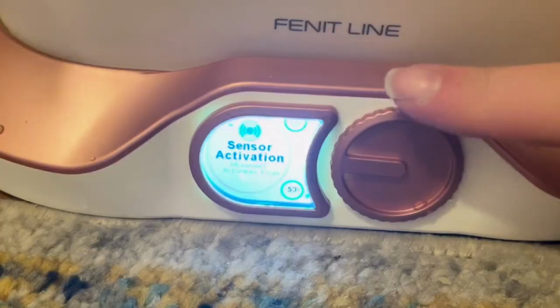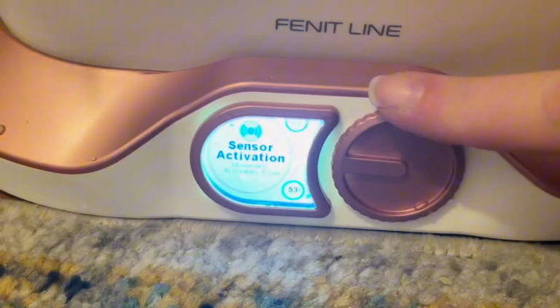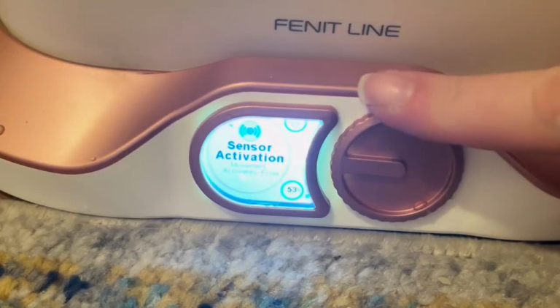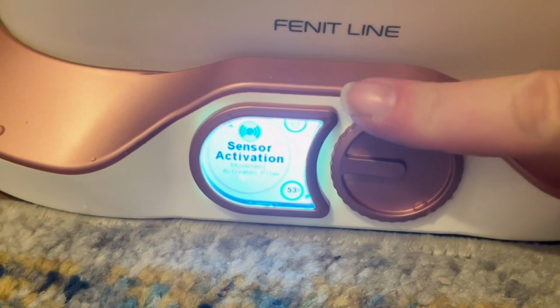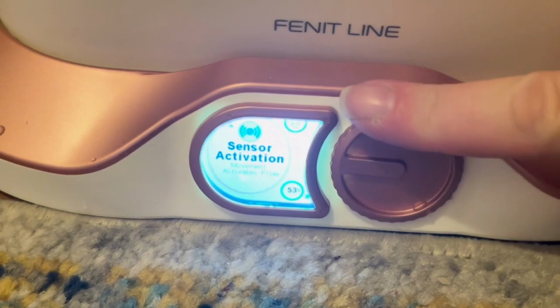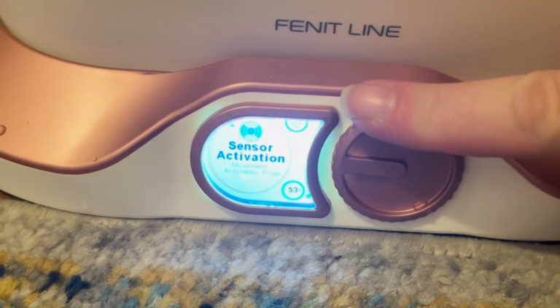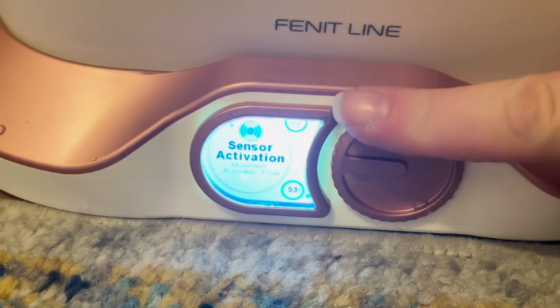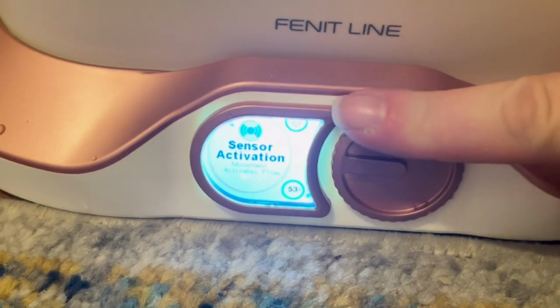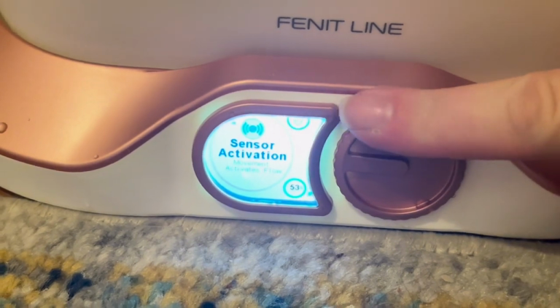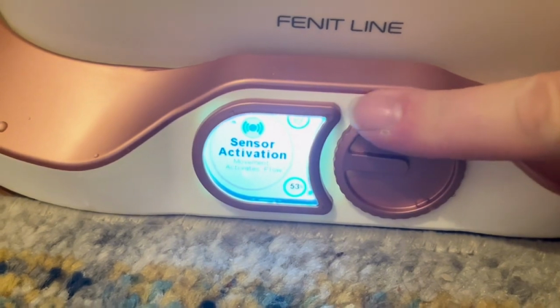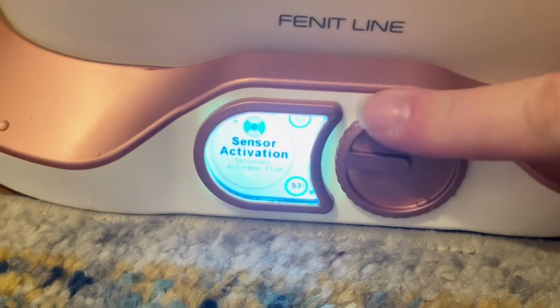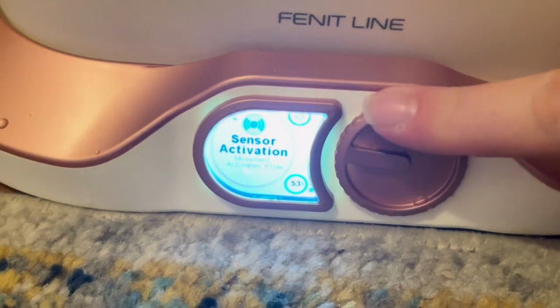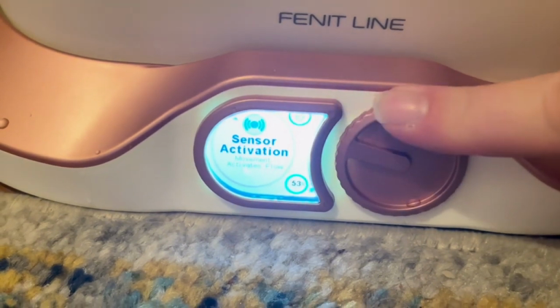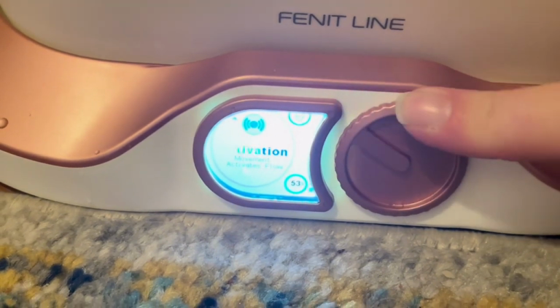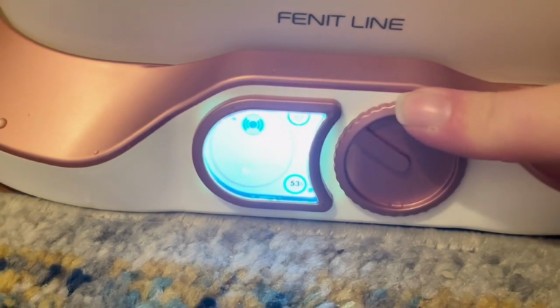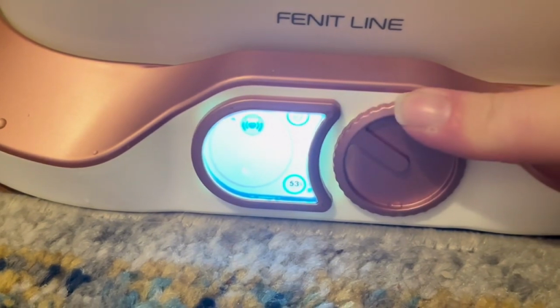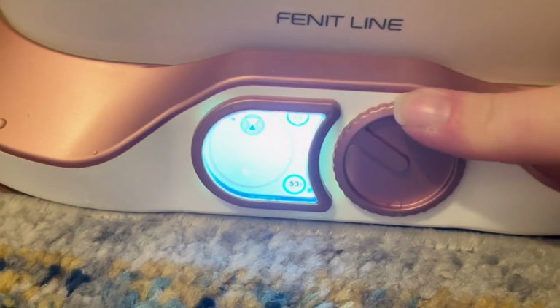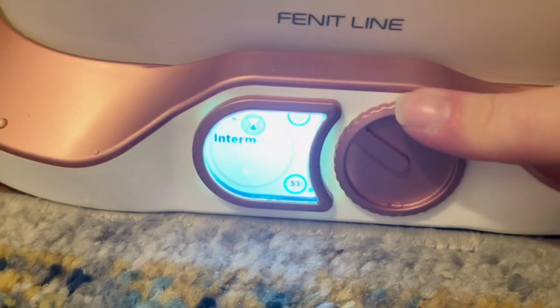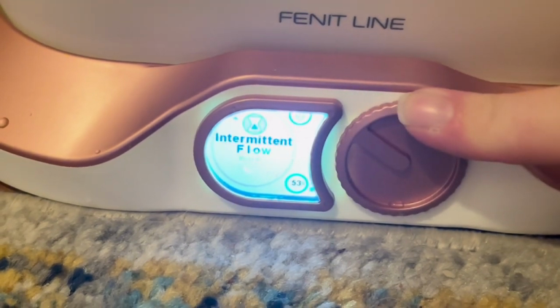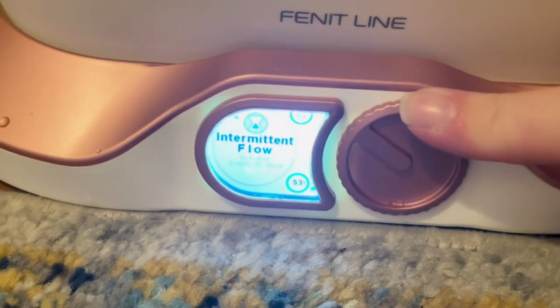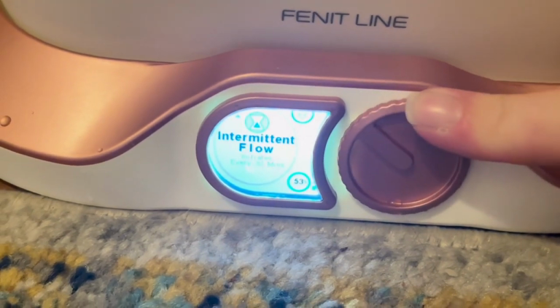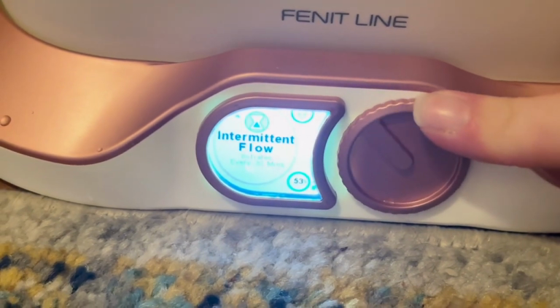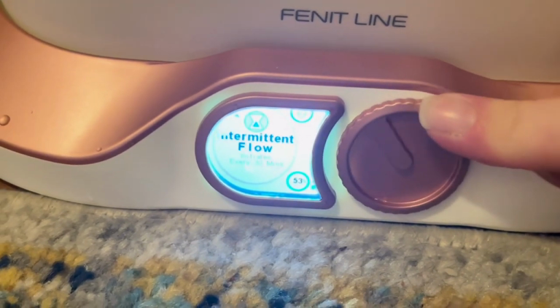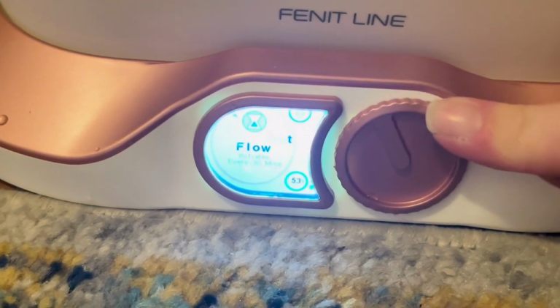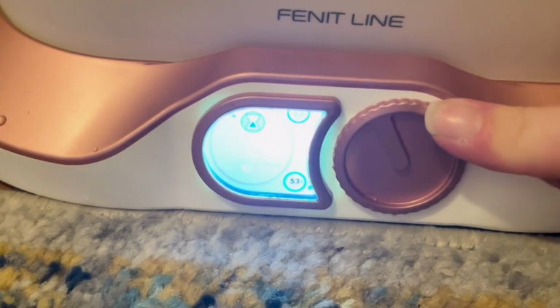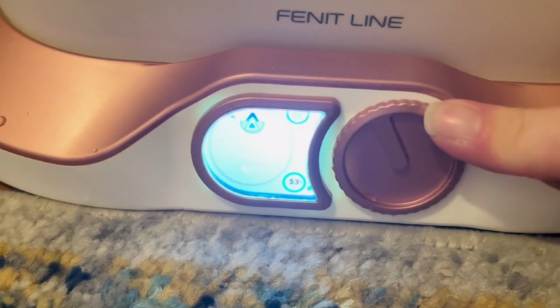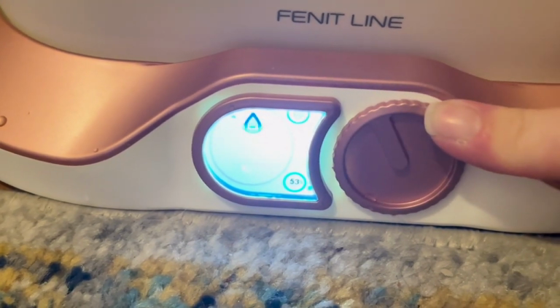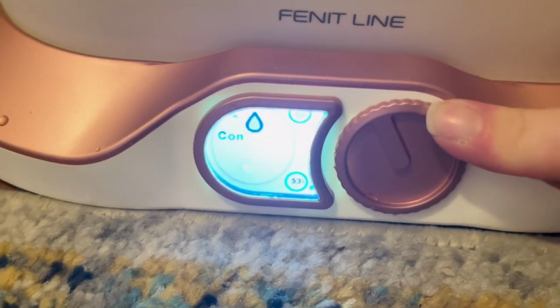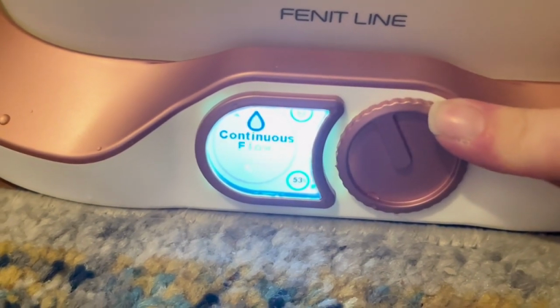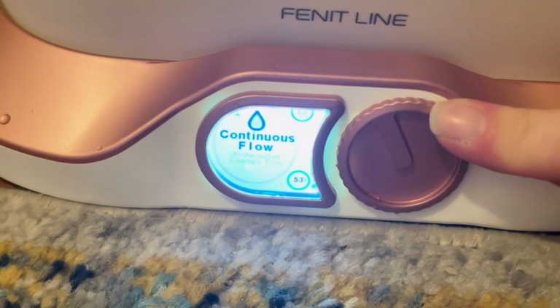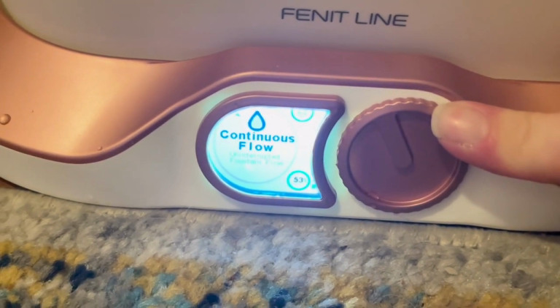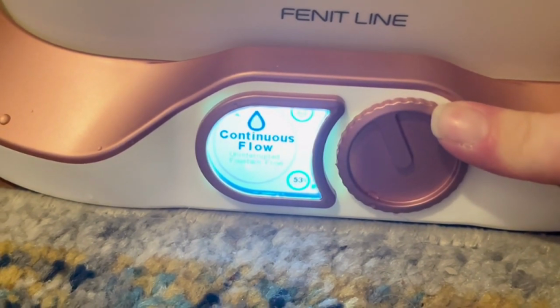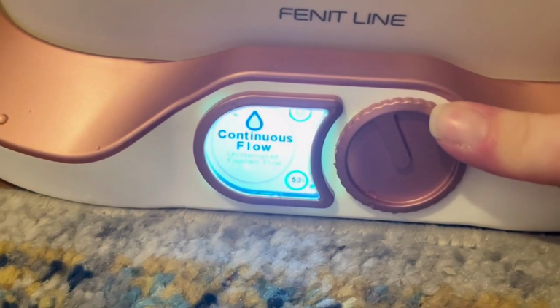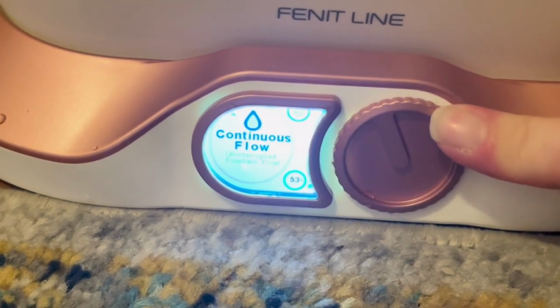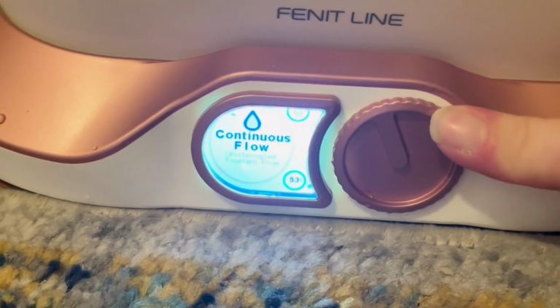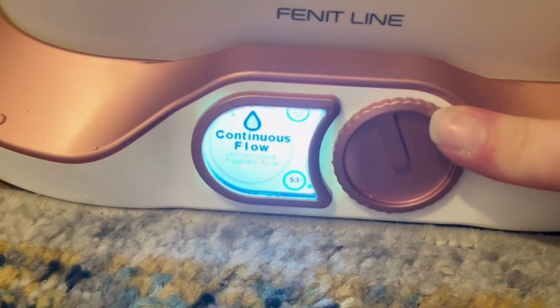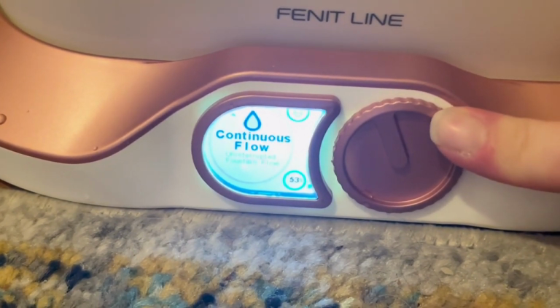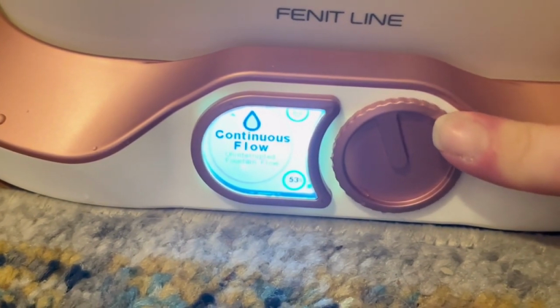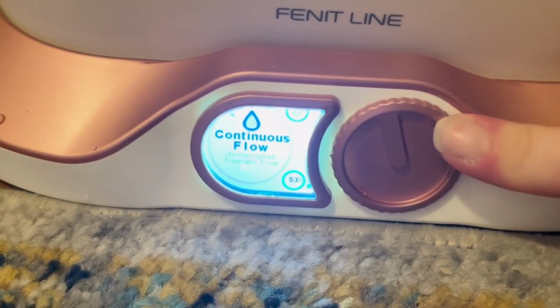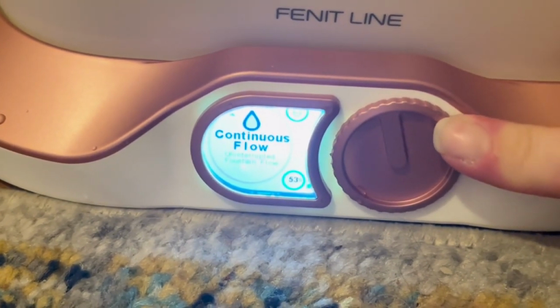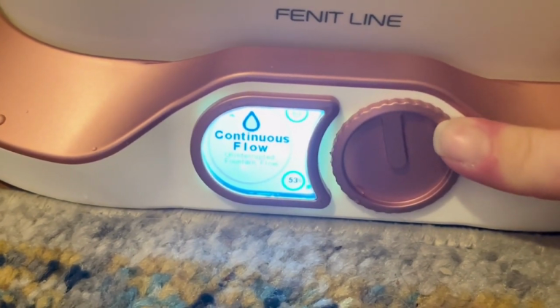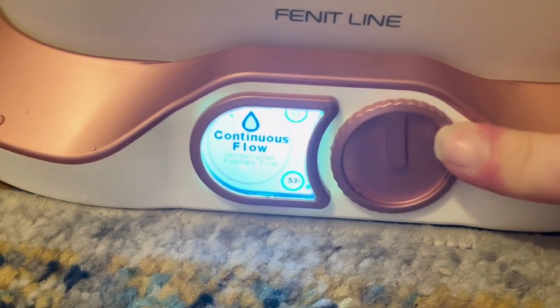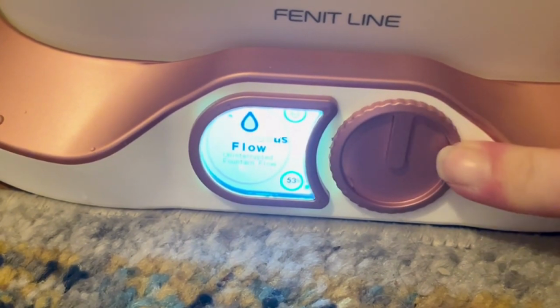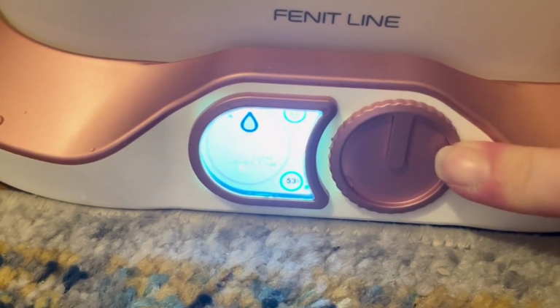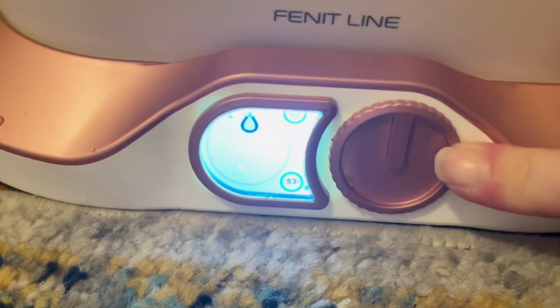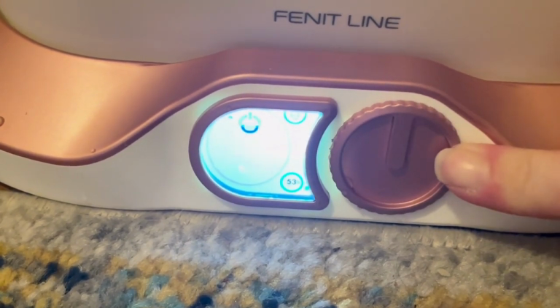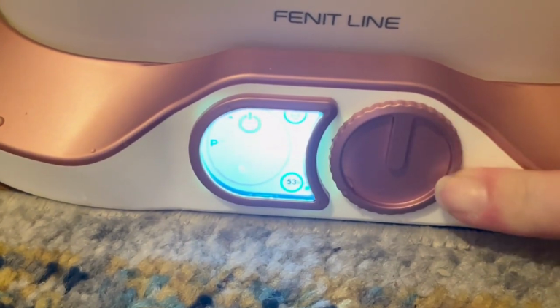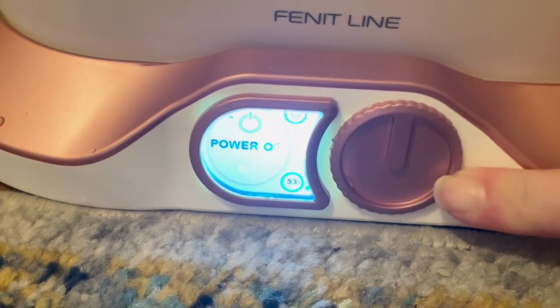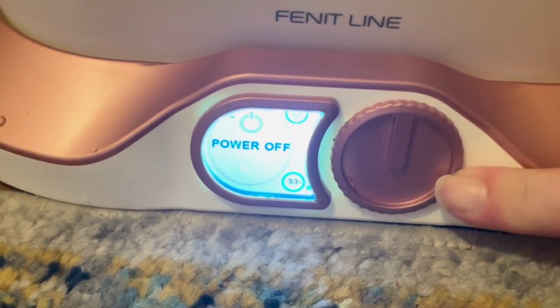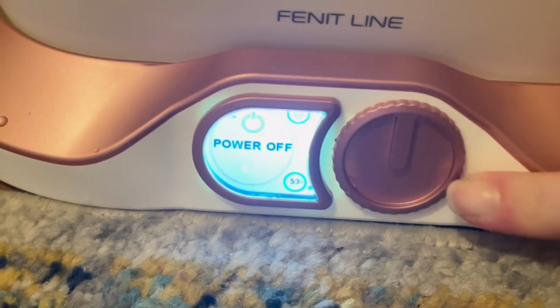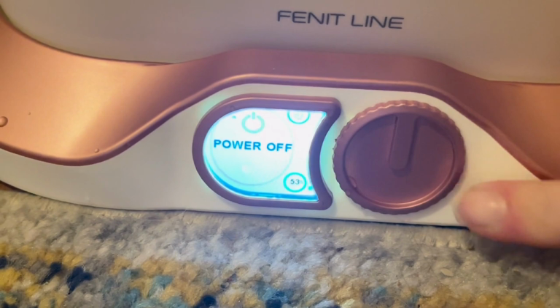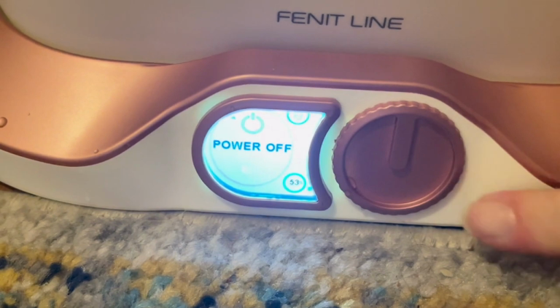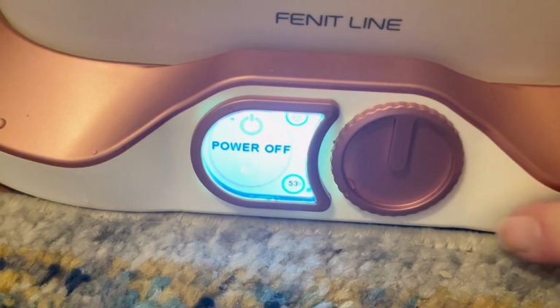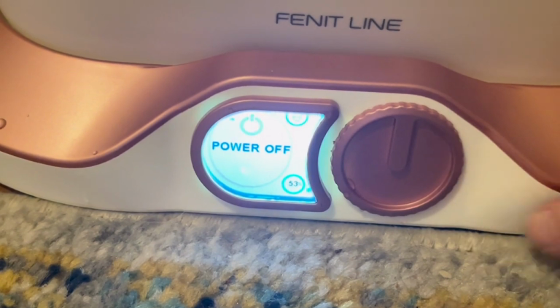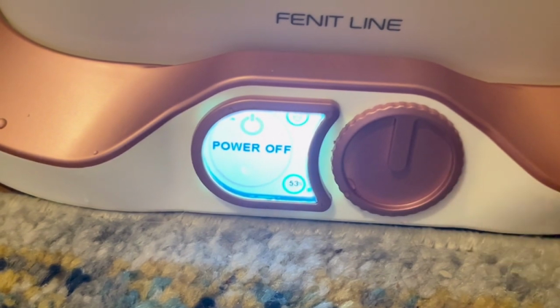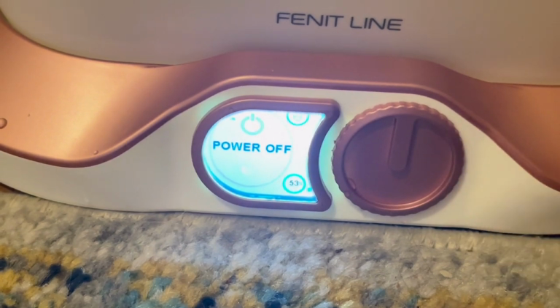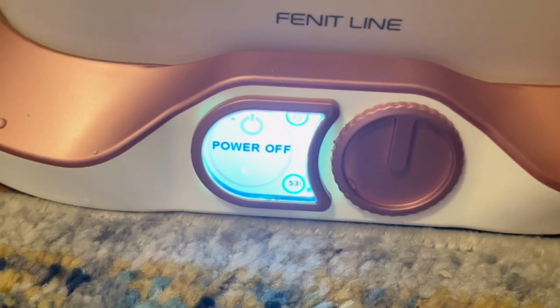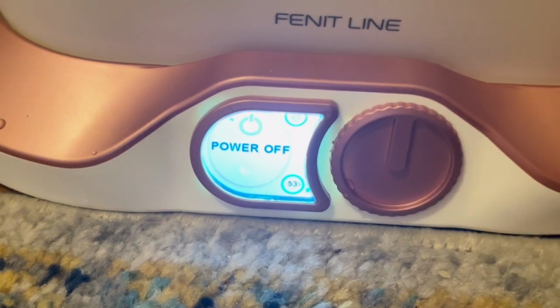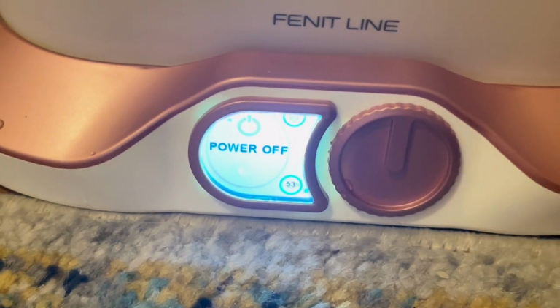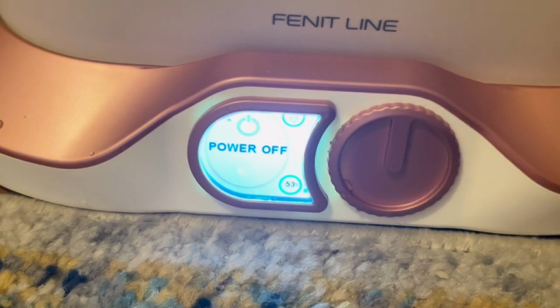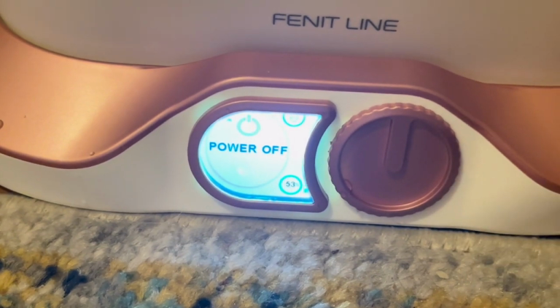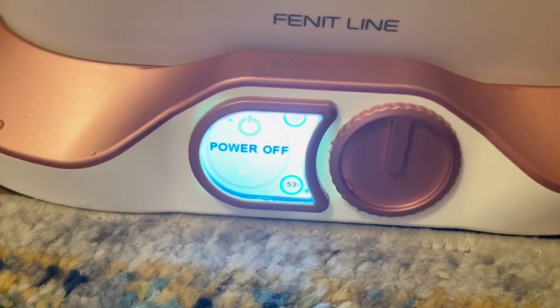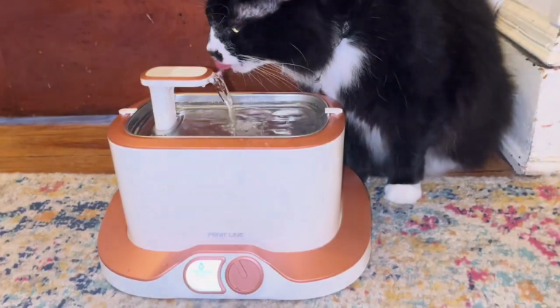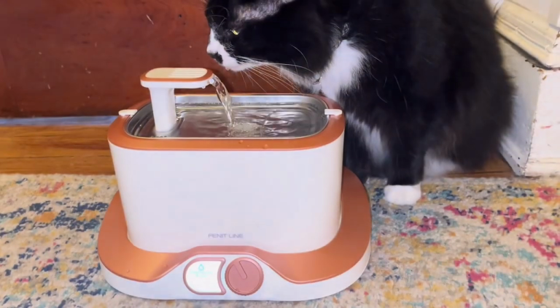This has four modes, which you can switch effortlessly between, giving you the freedom to choose the setting that suits both you and your cat.